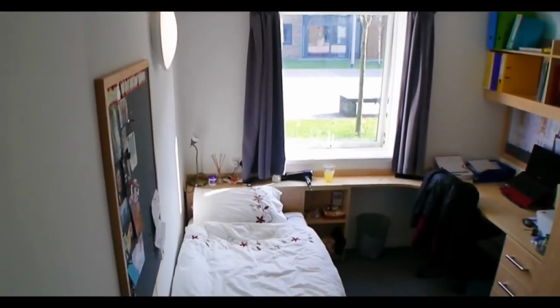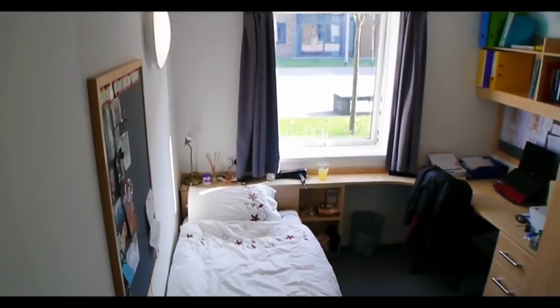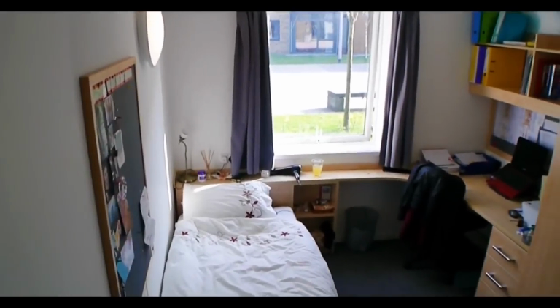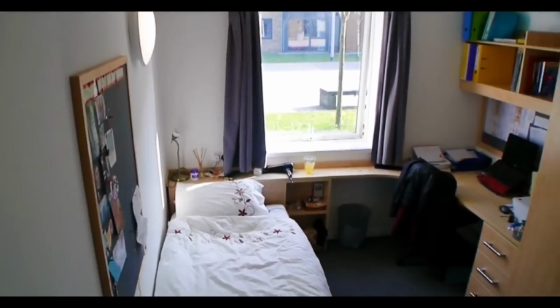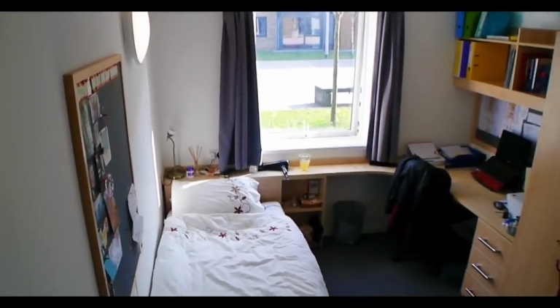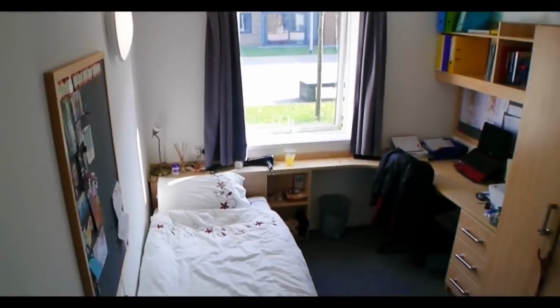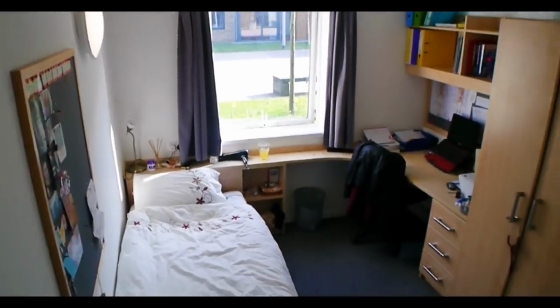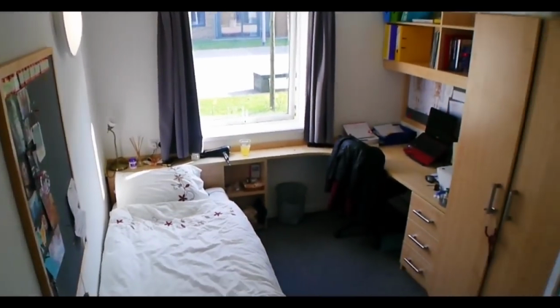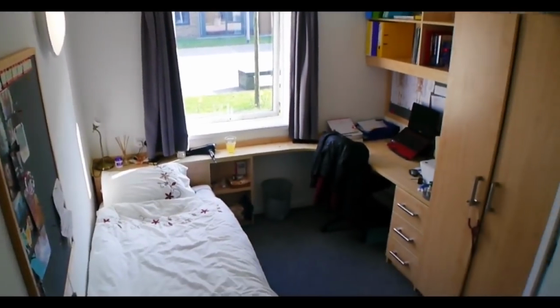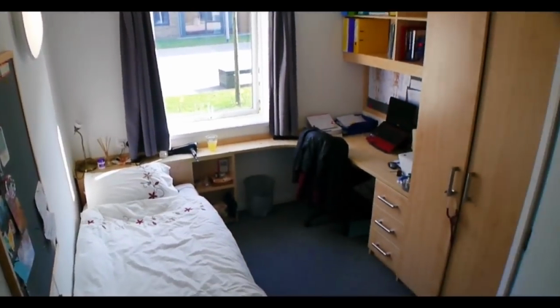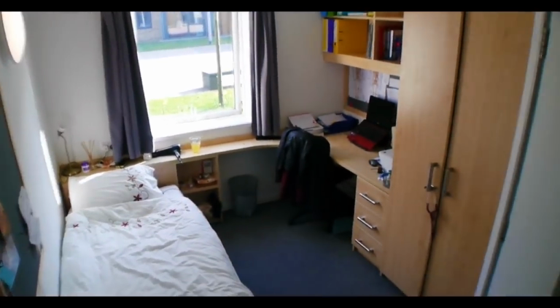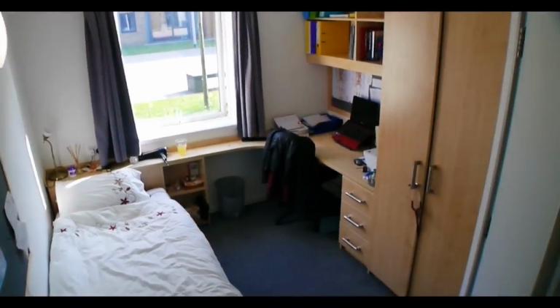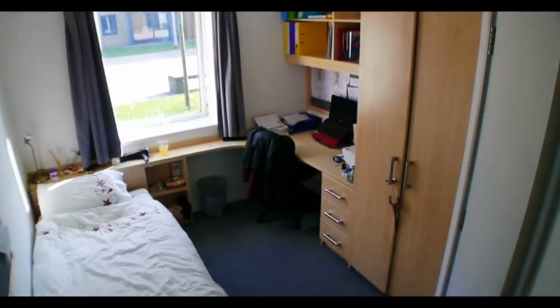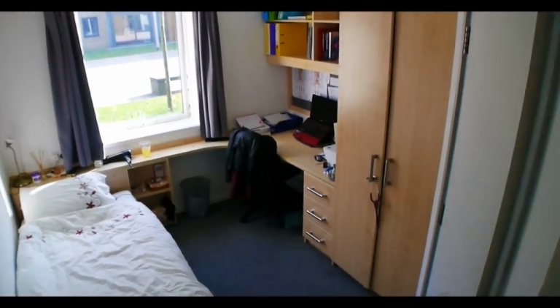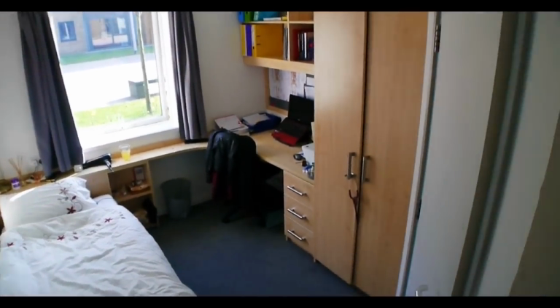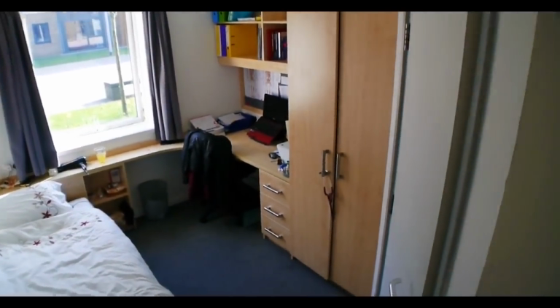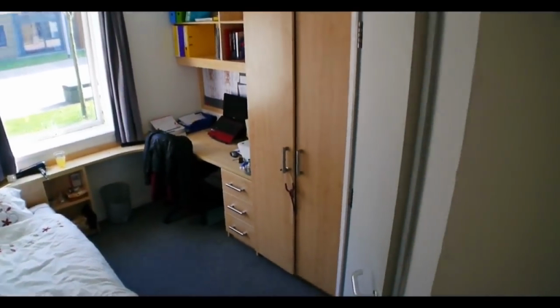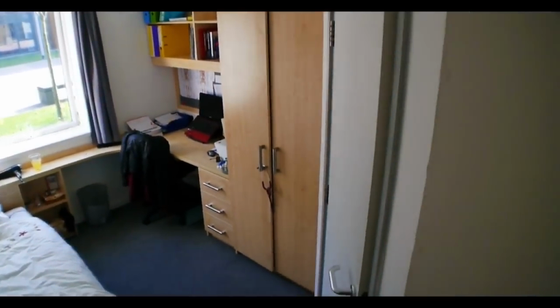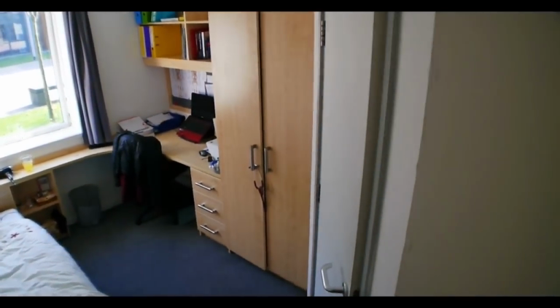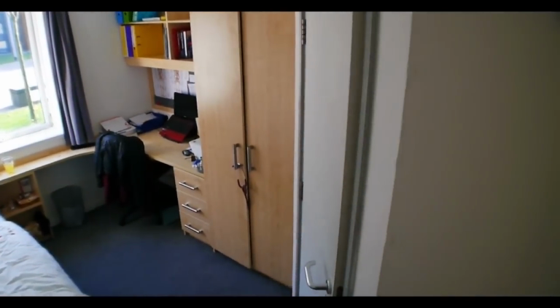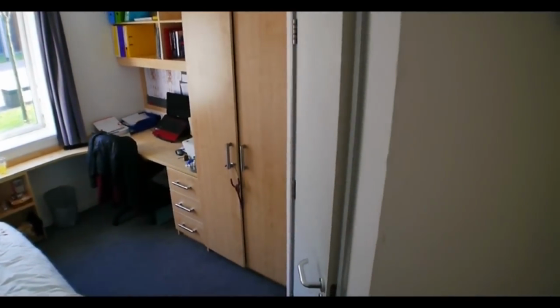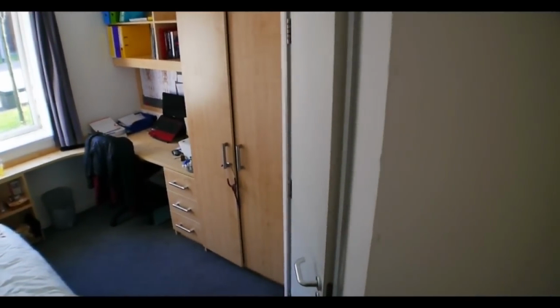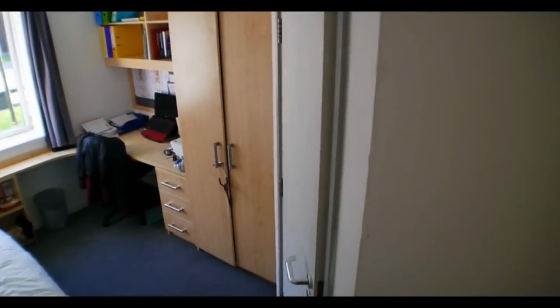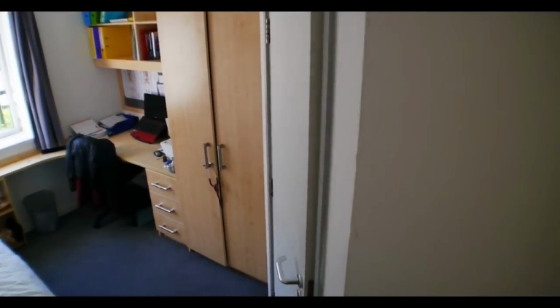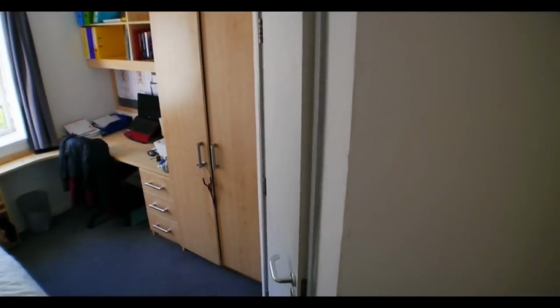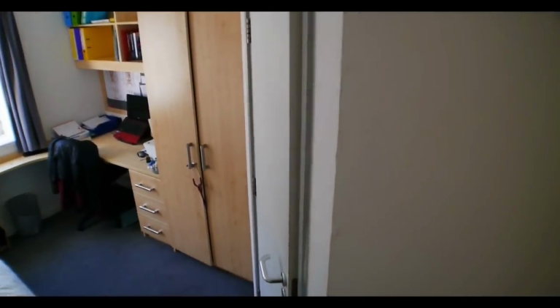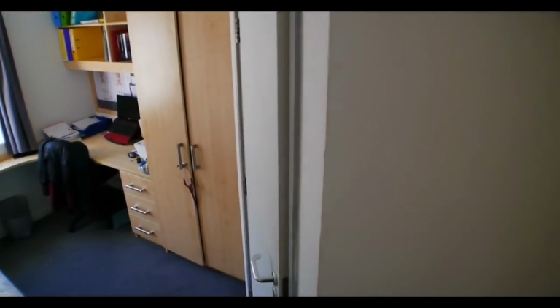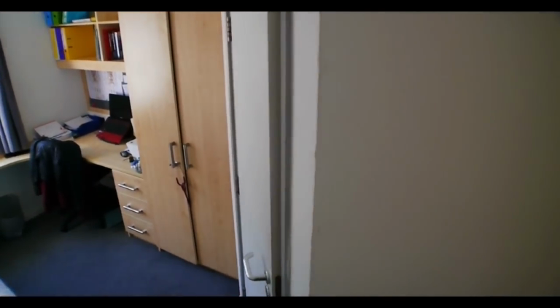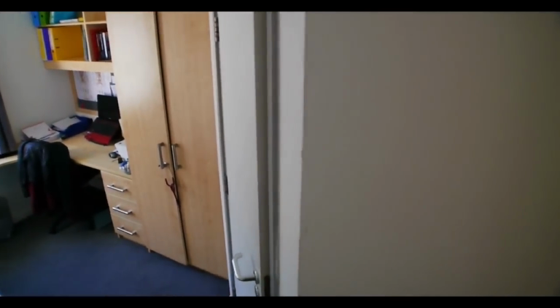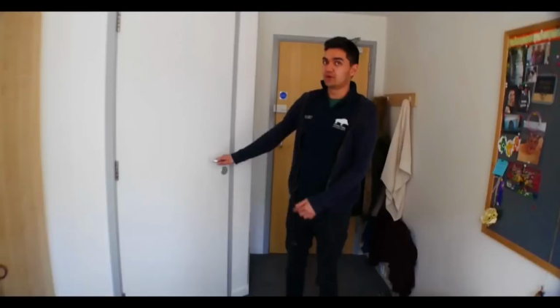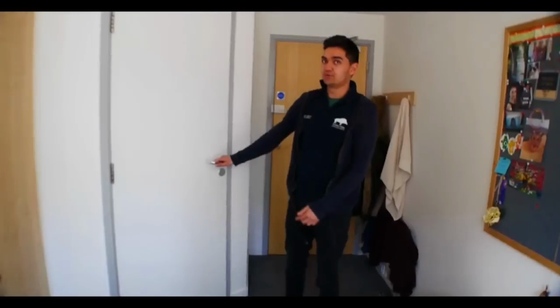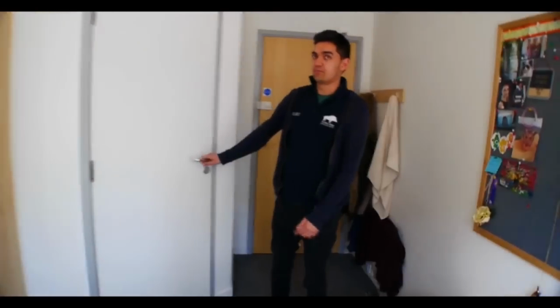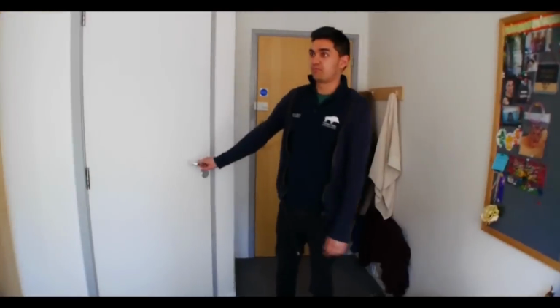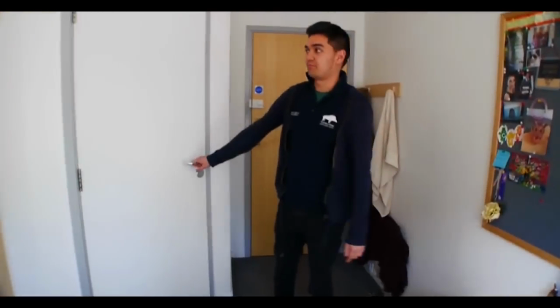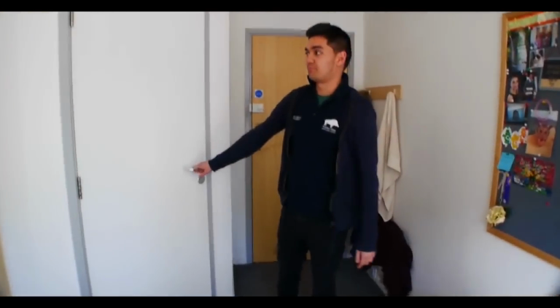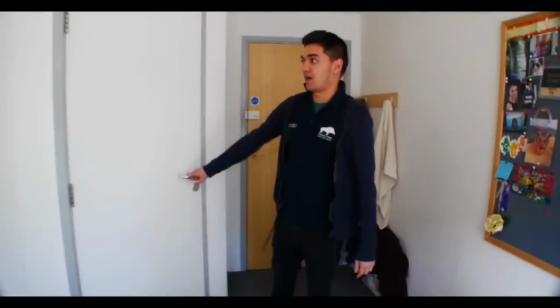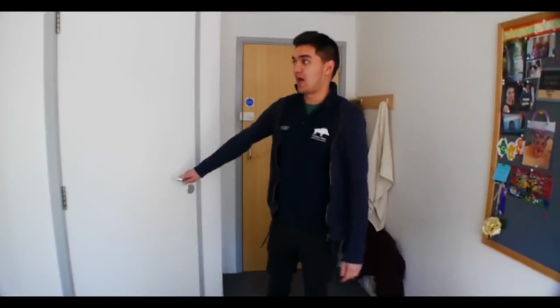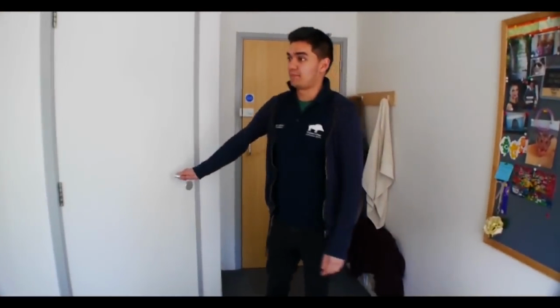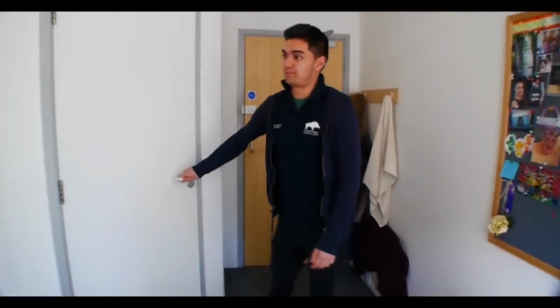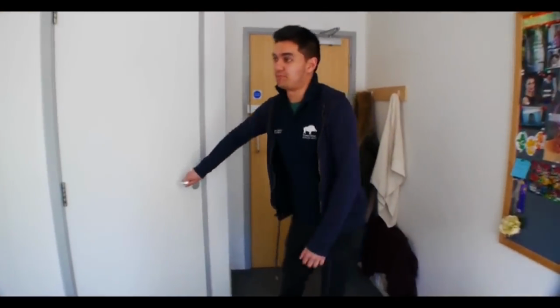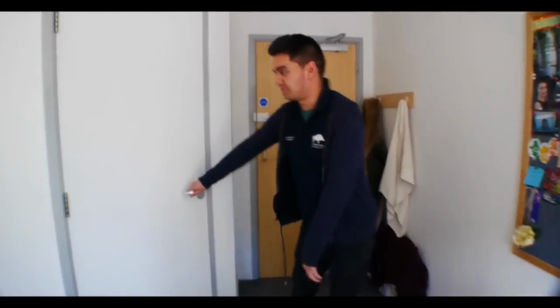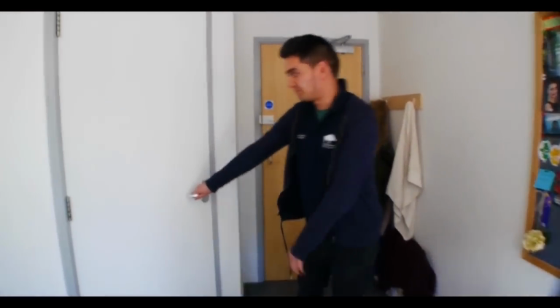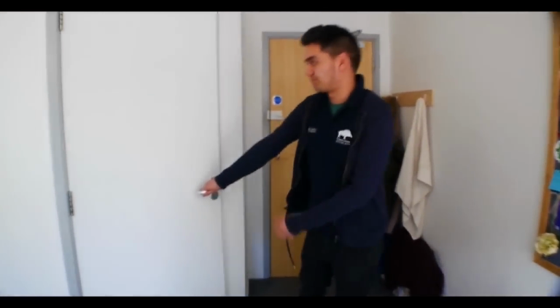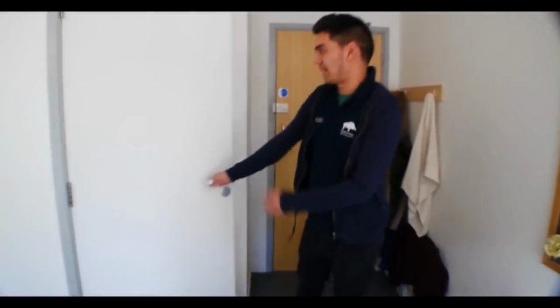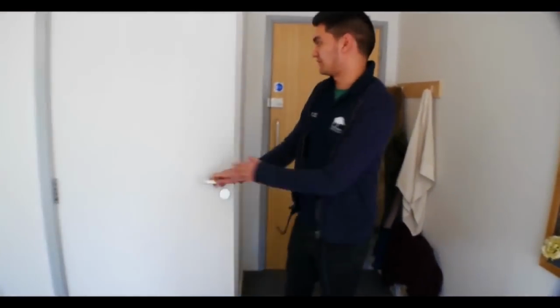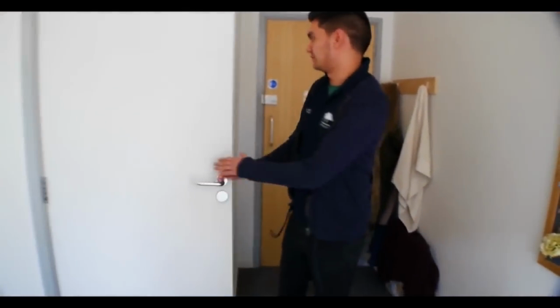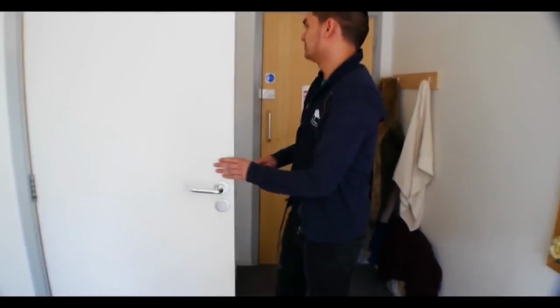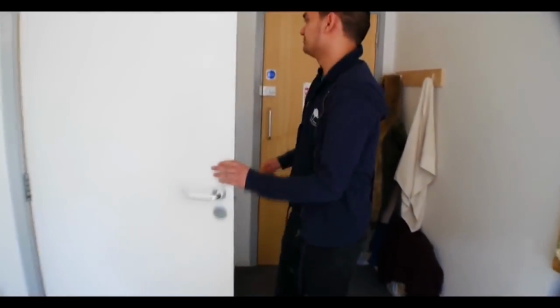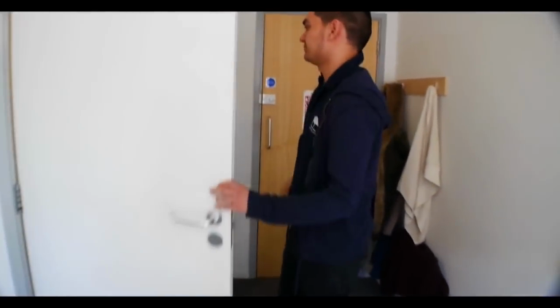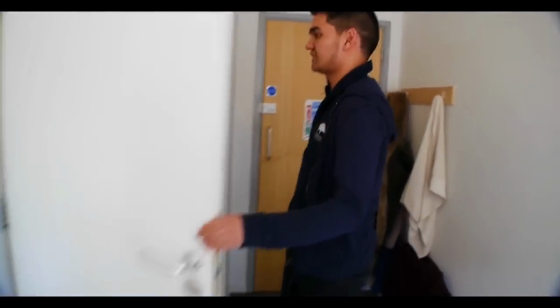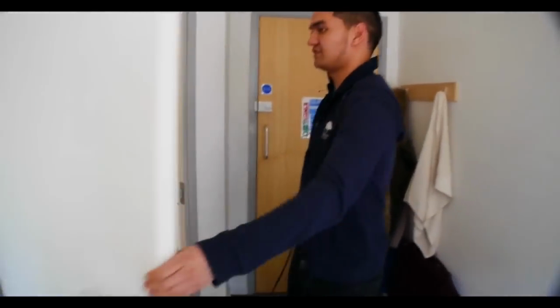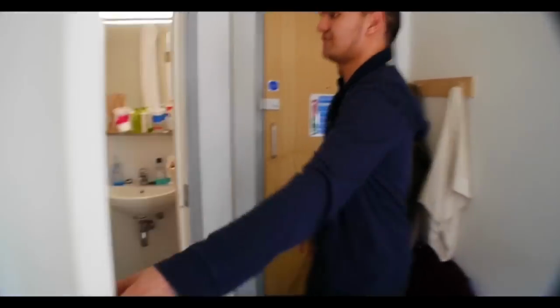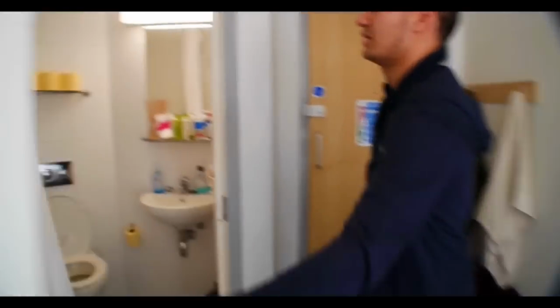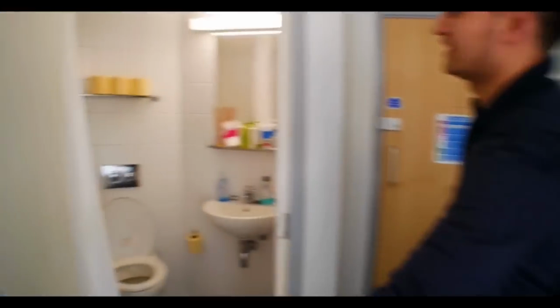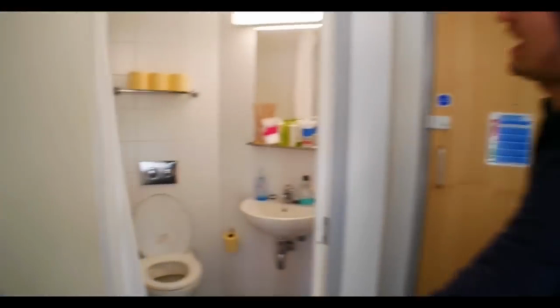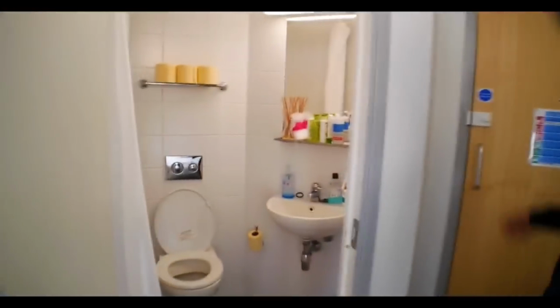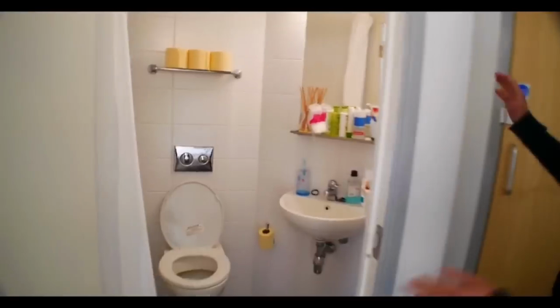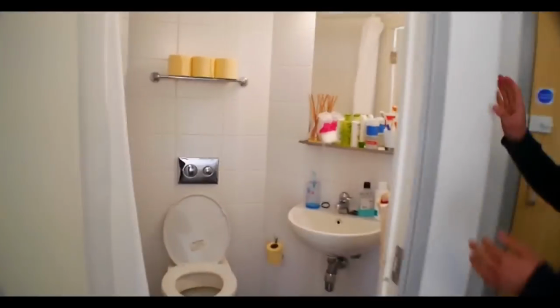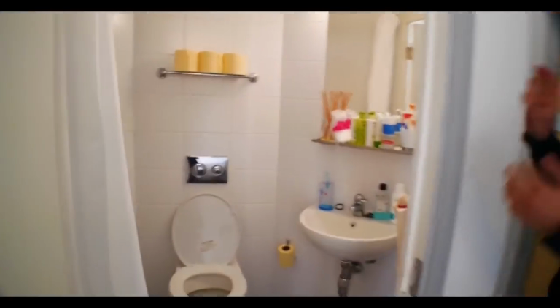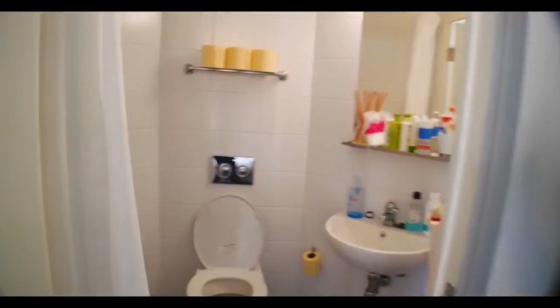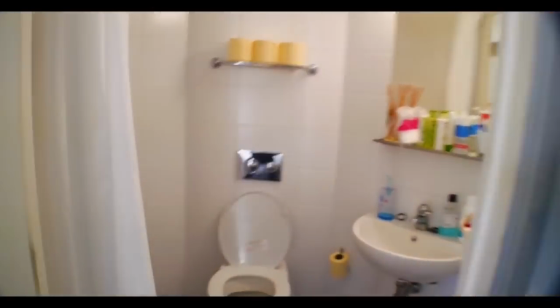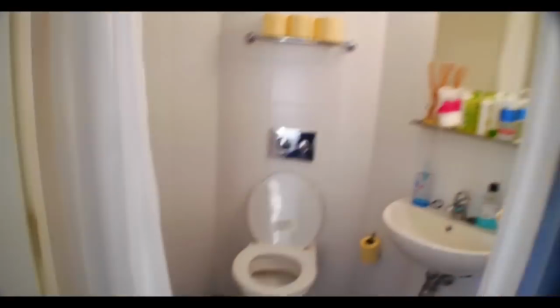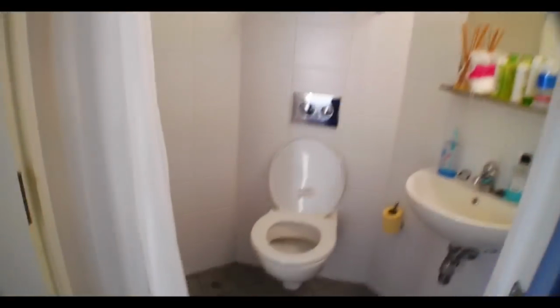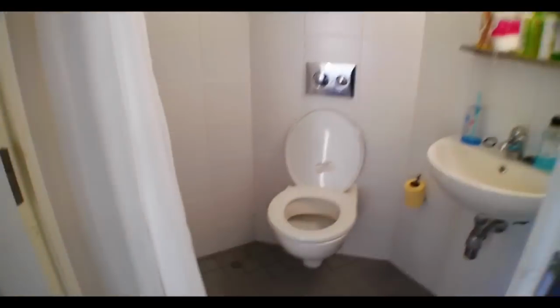They're really nice rooms. These rooms are ensuite, so you get your own bathroom — just have a quick look in there as well.